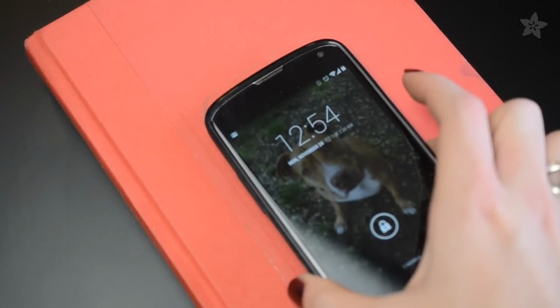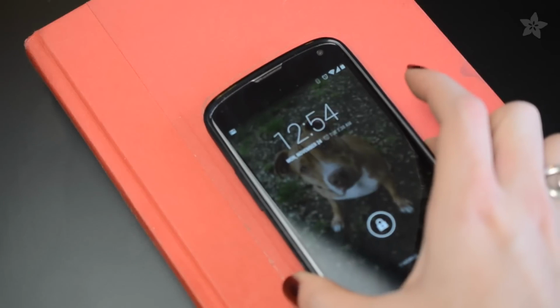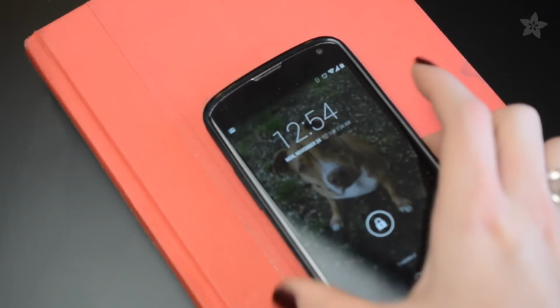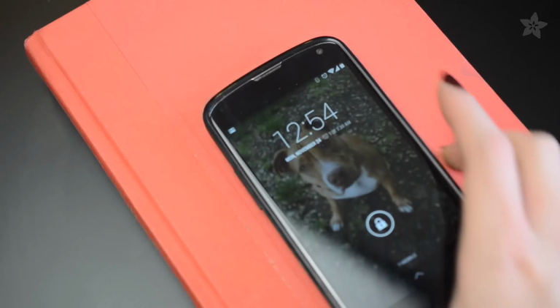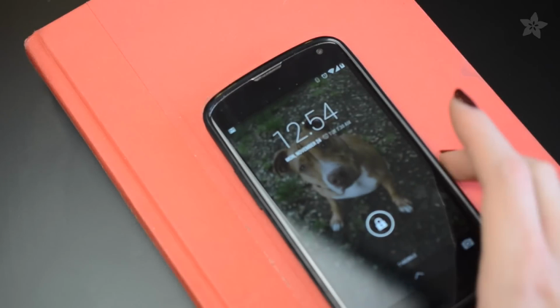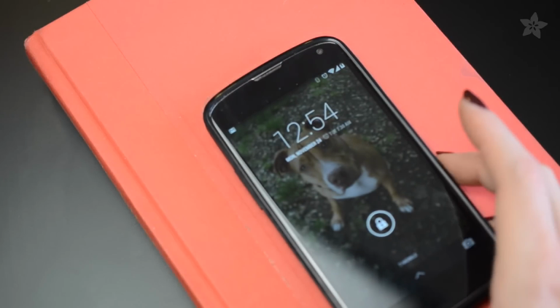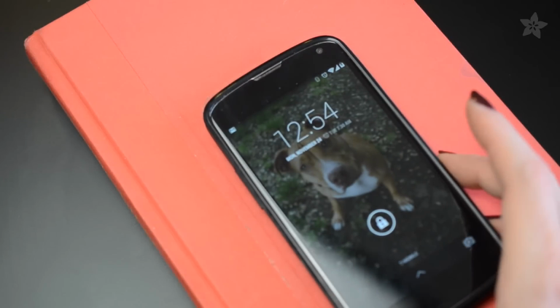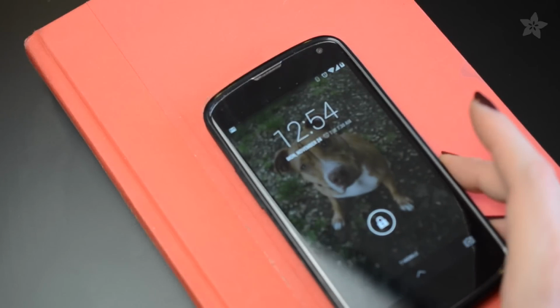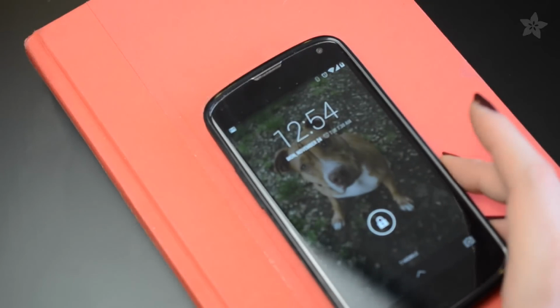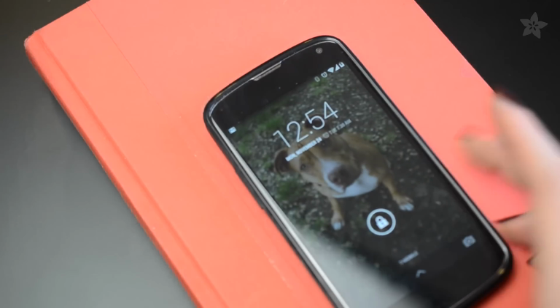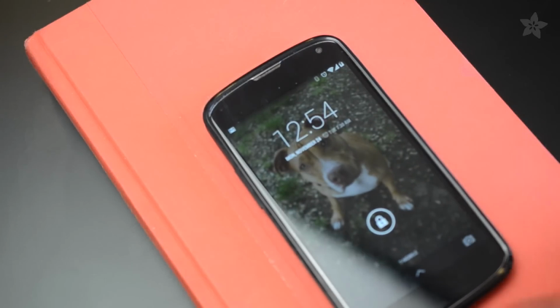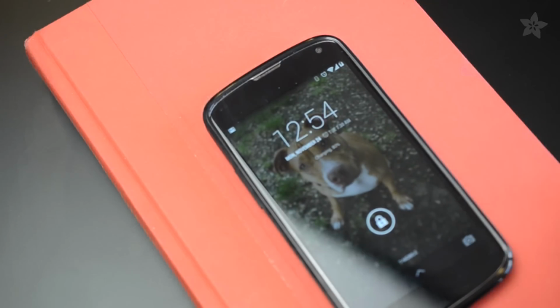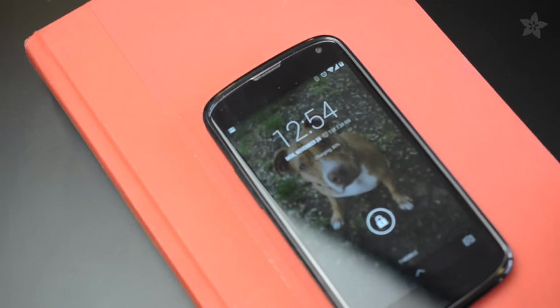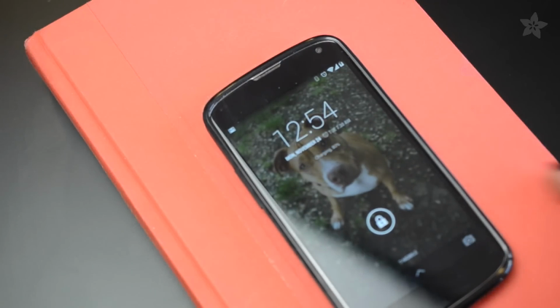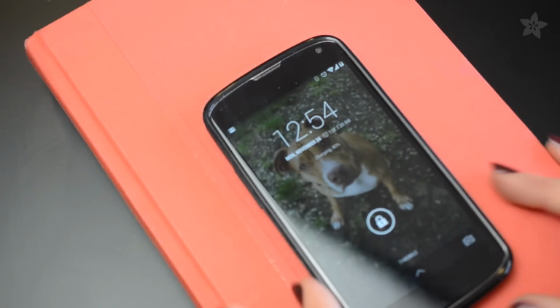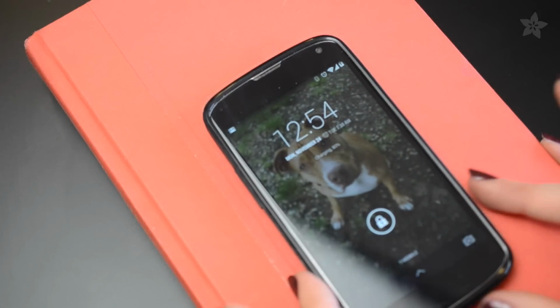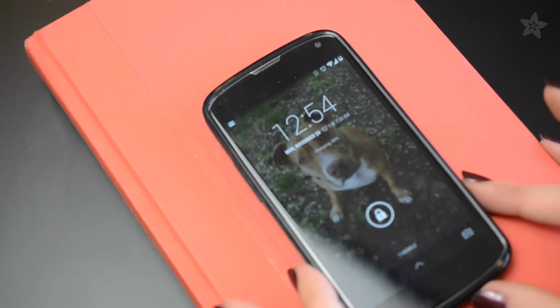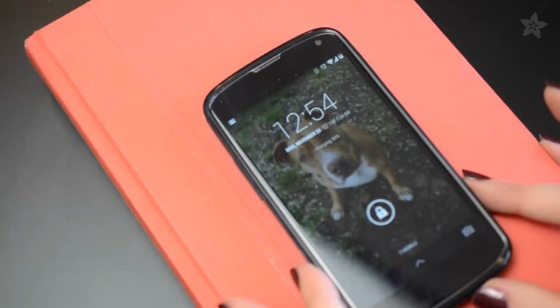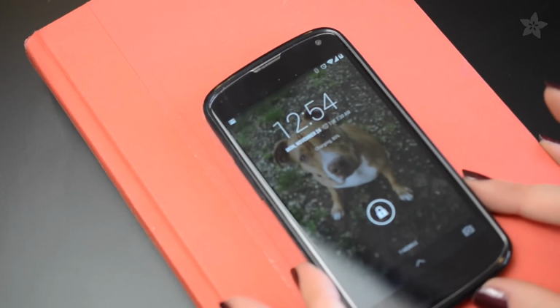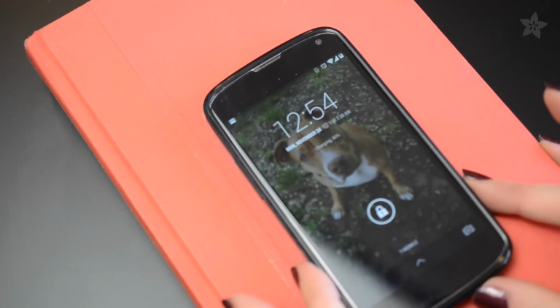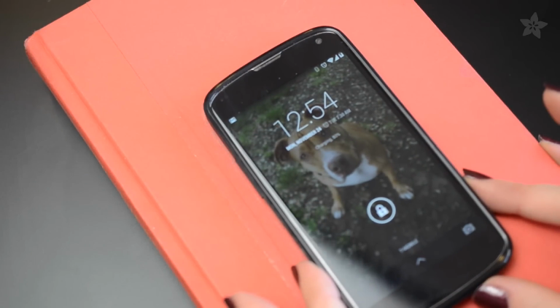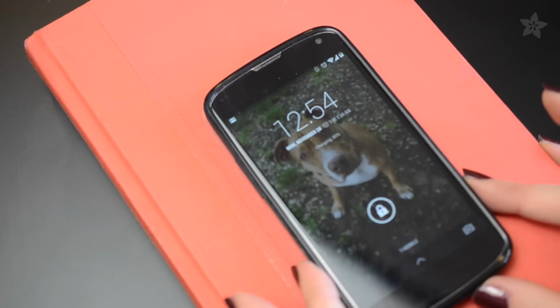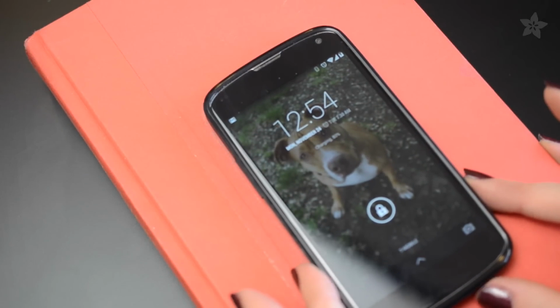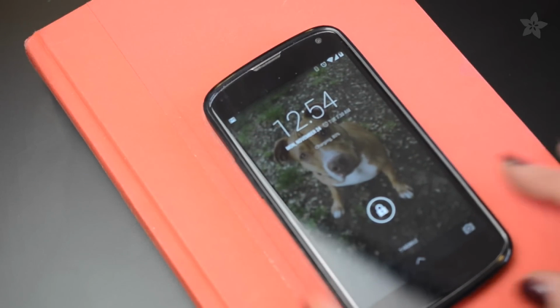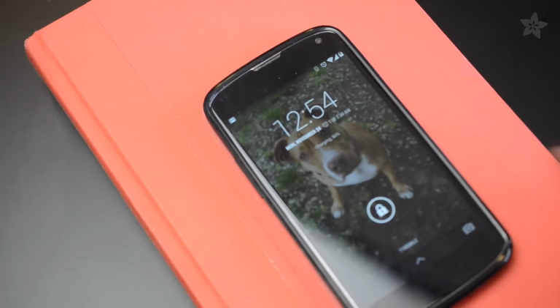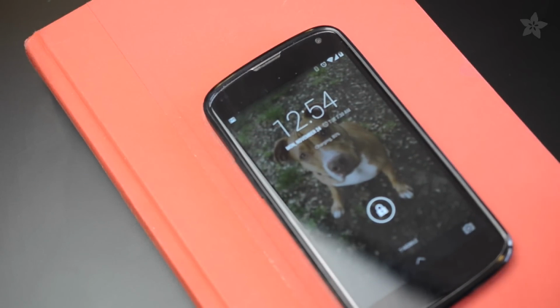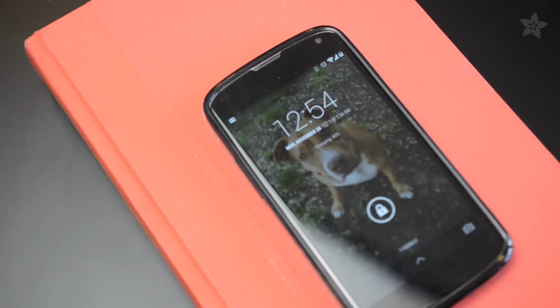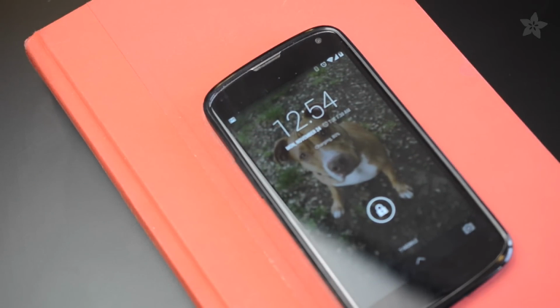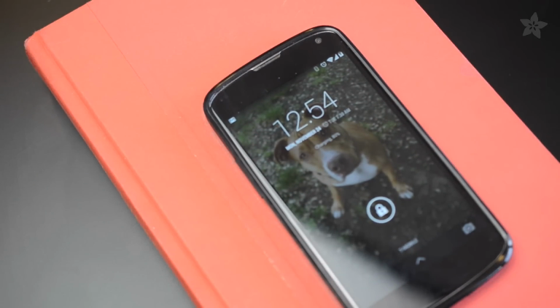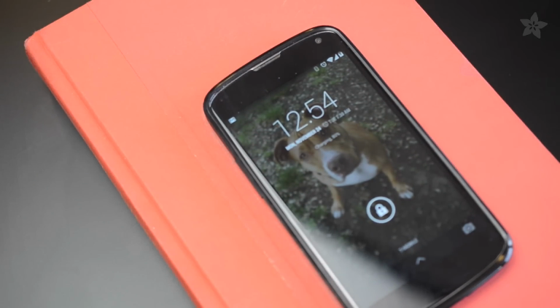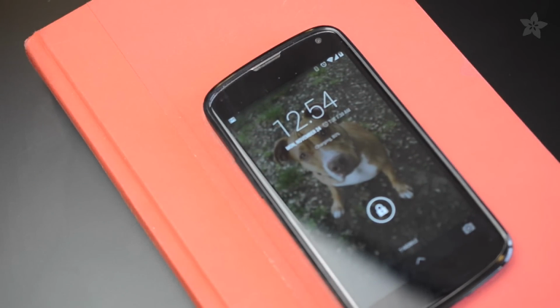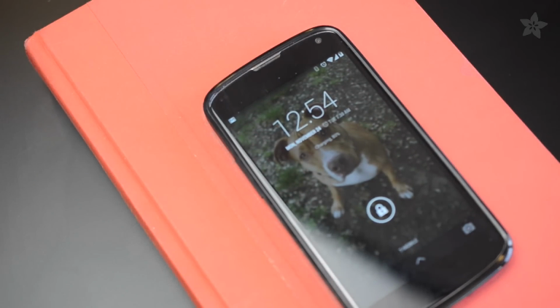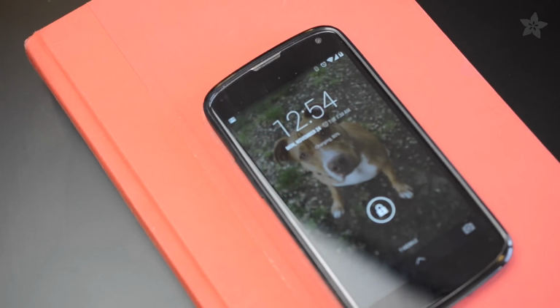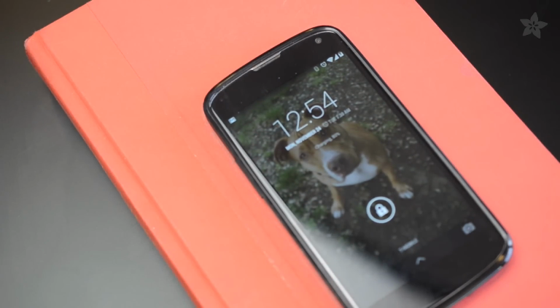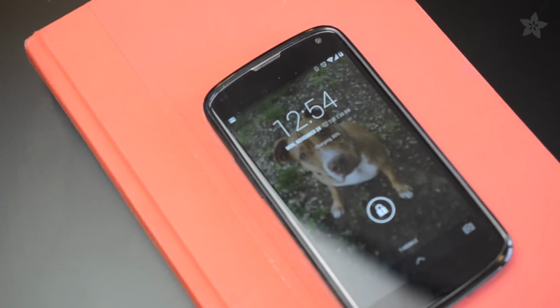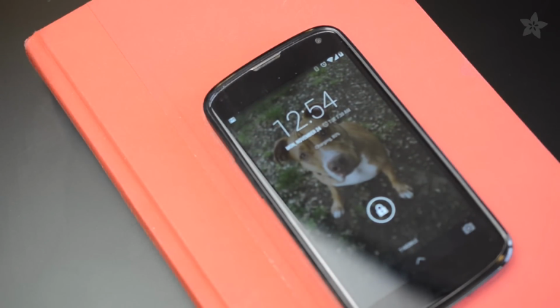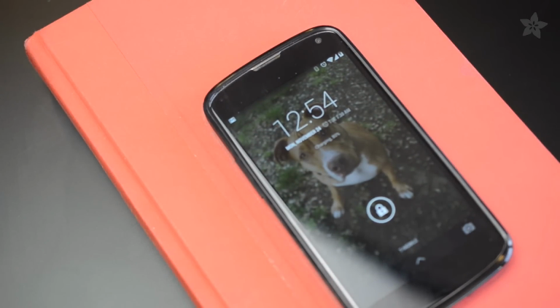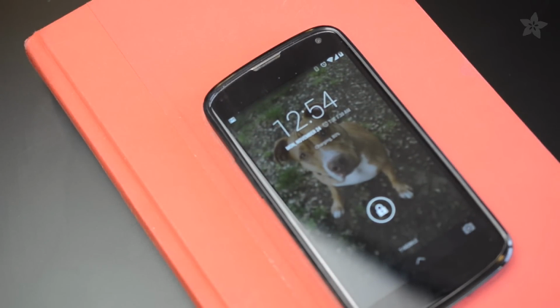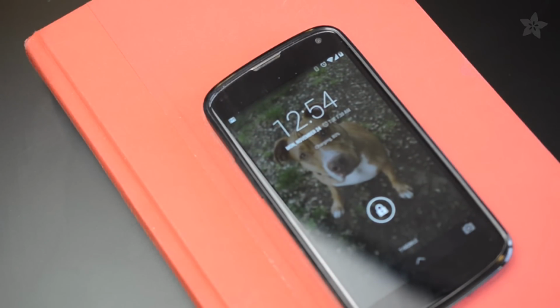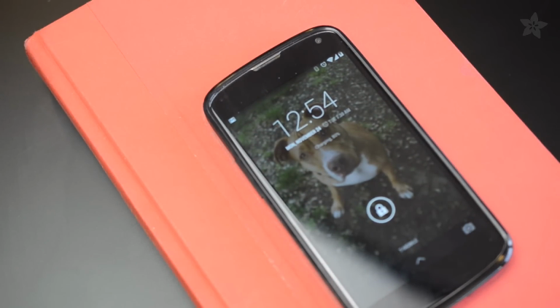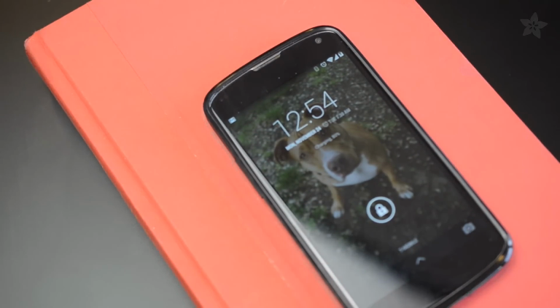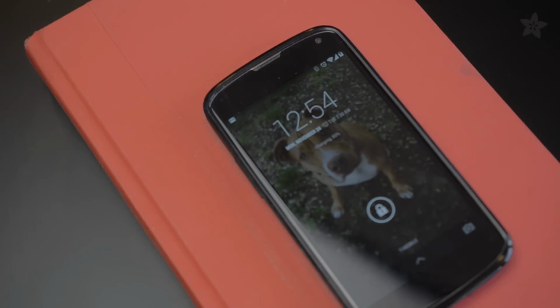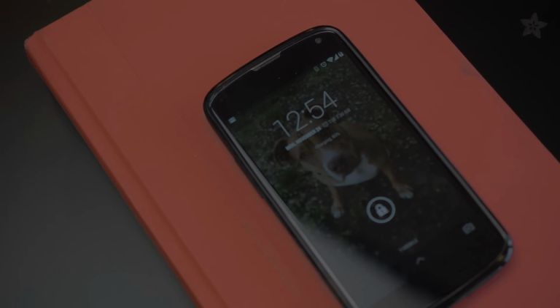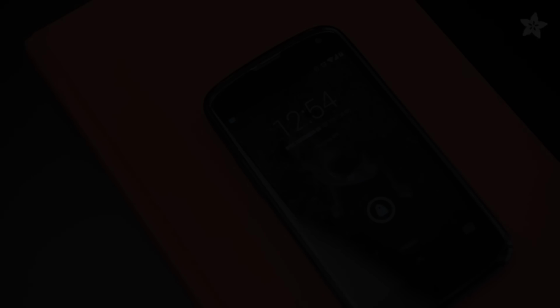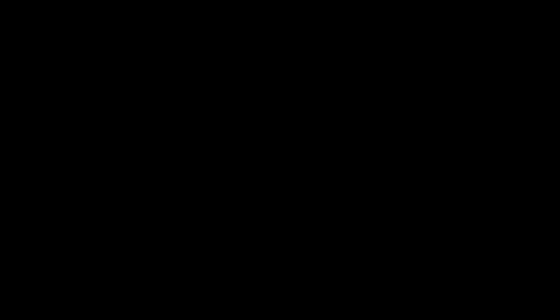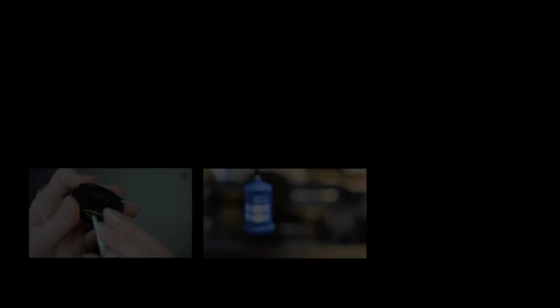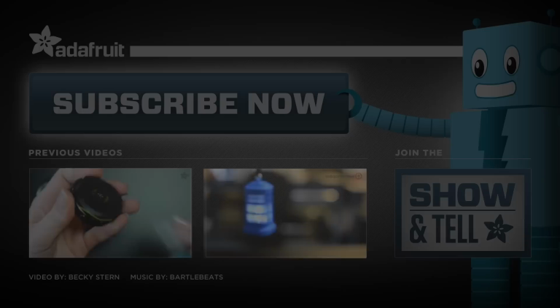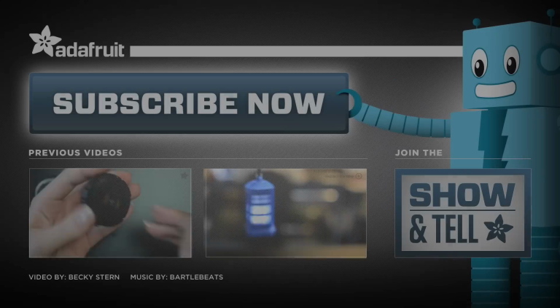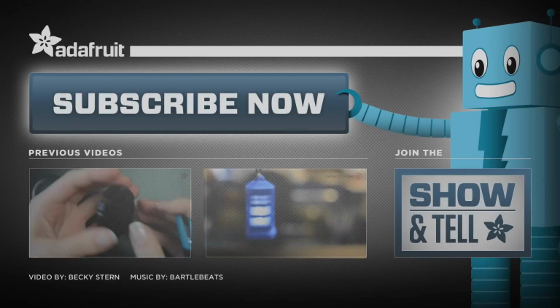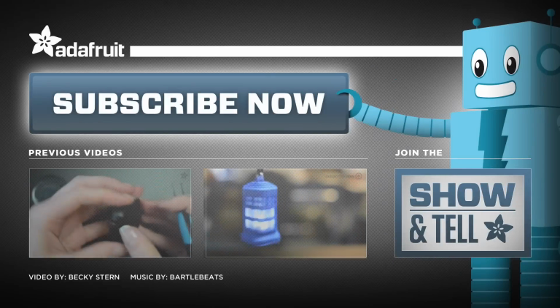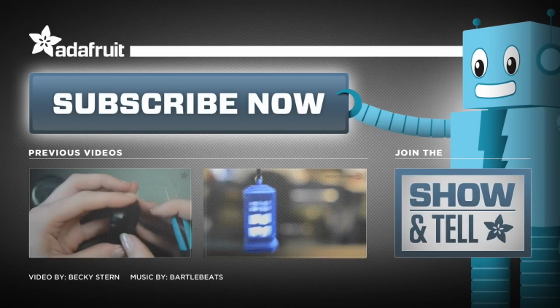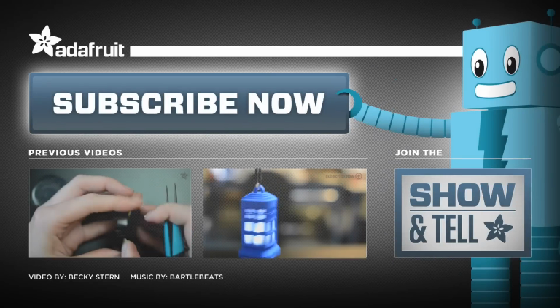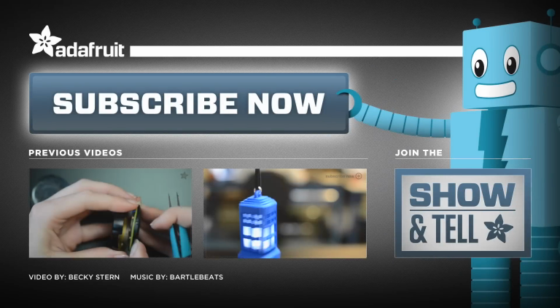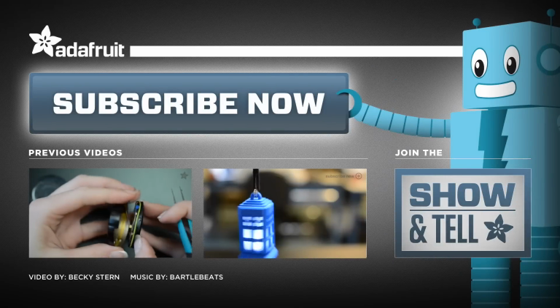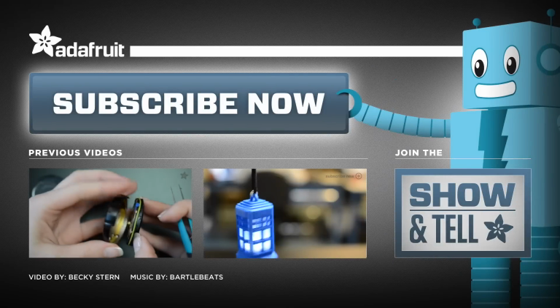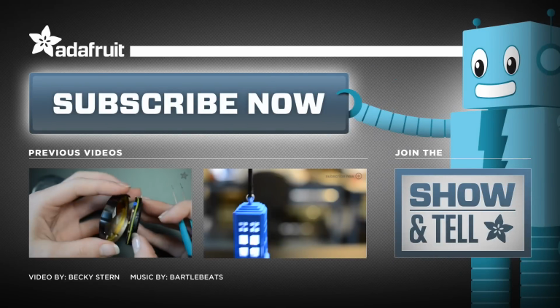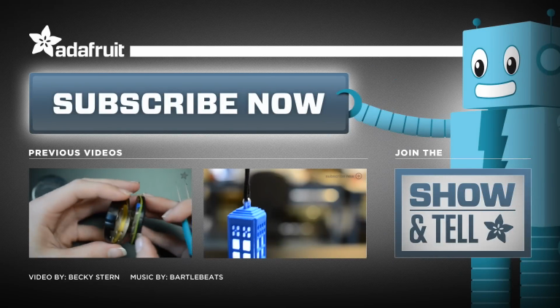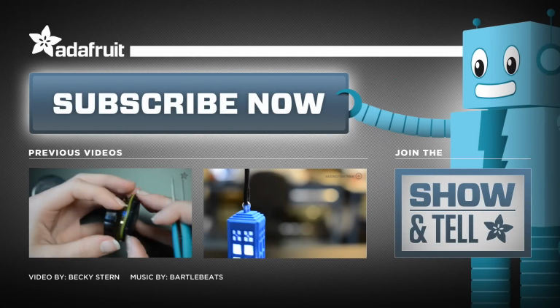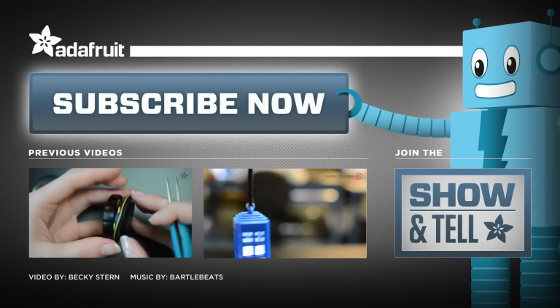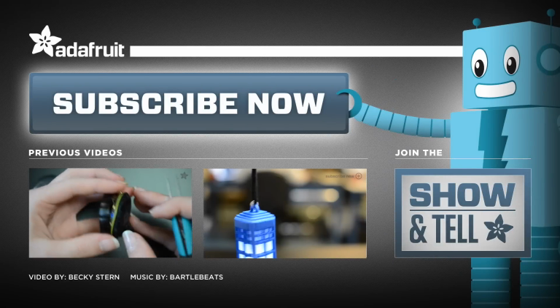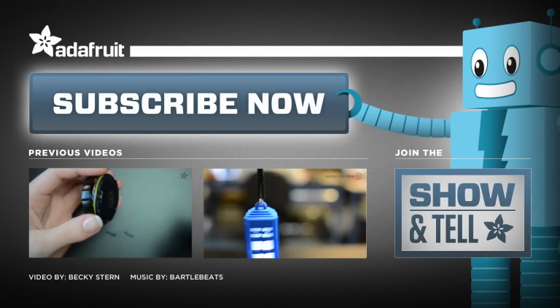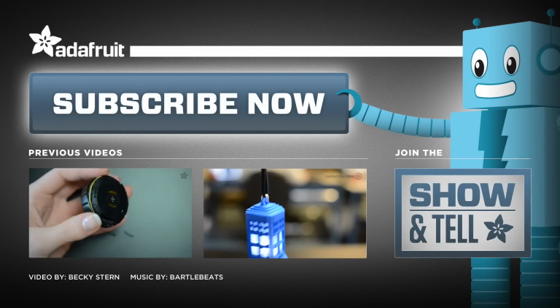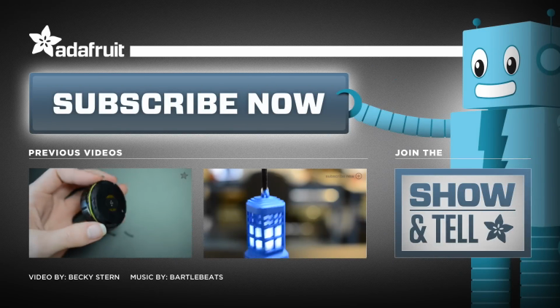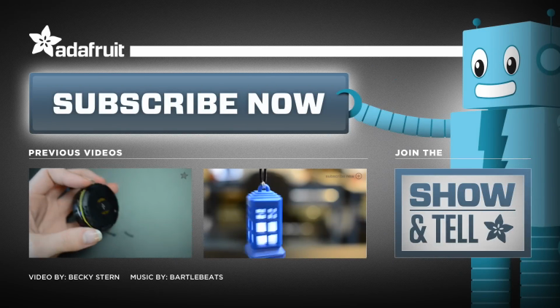You could put this charger in a bunch of different objects. How would you make it your own? Let us know in the comments and subscribe for more project videos from Adafruit.